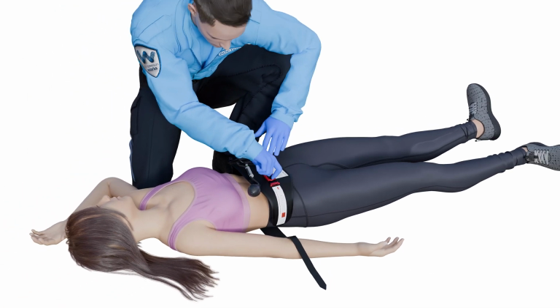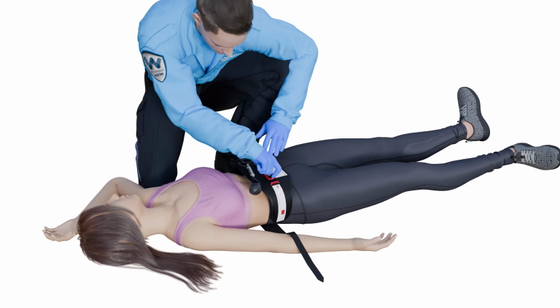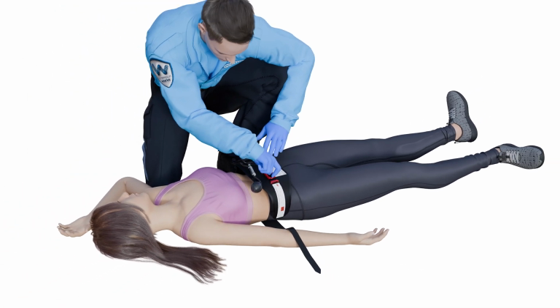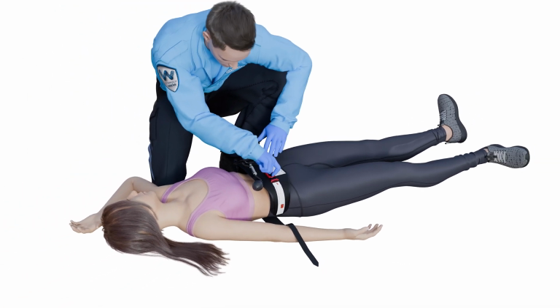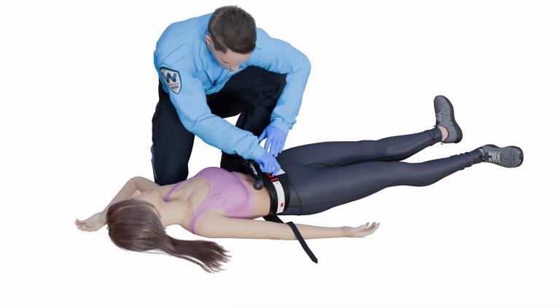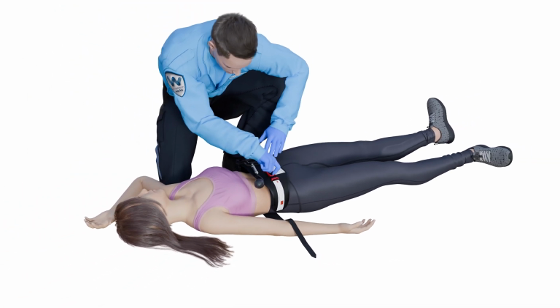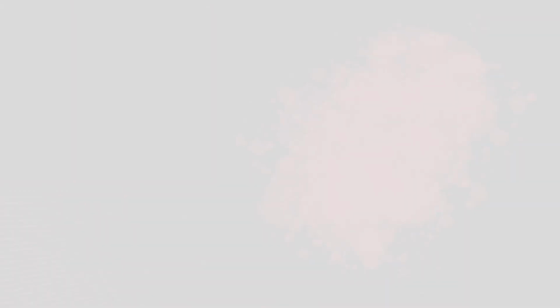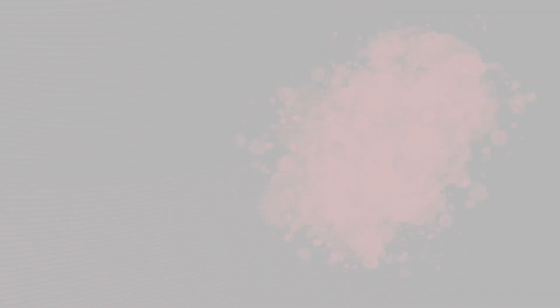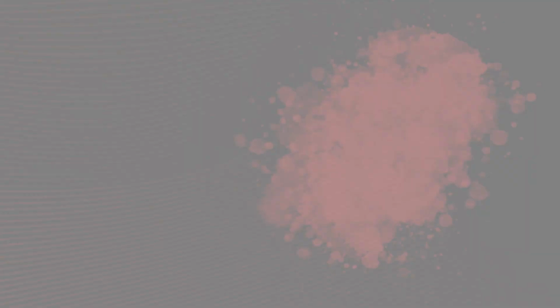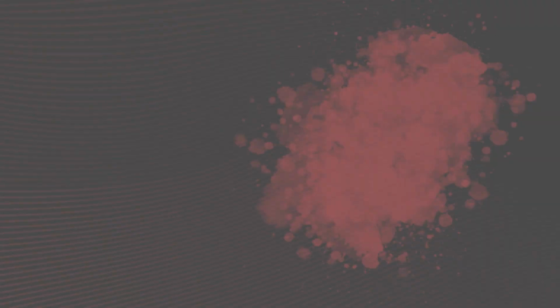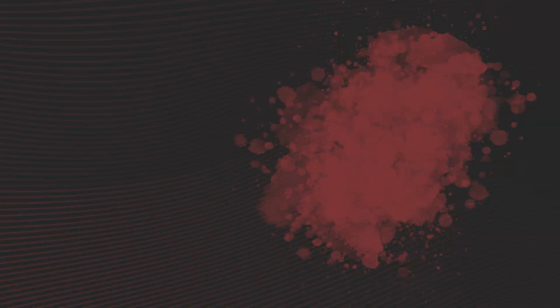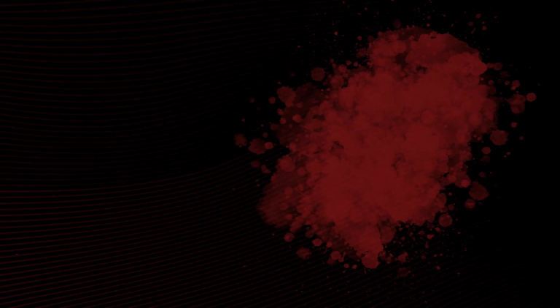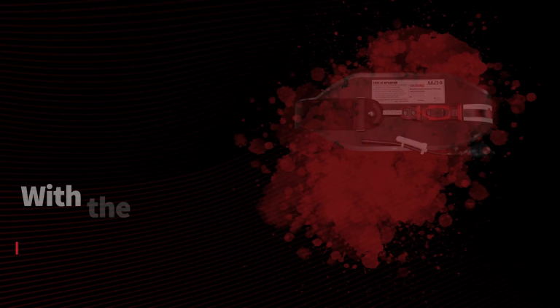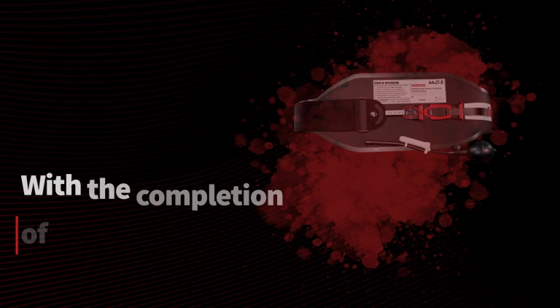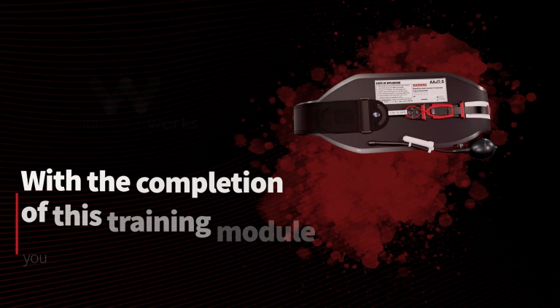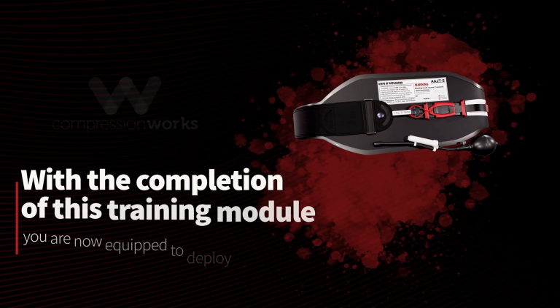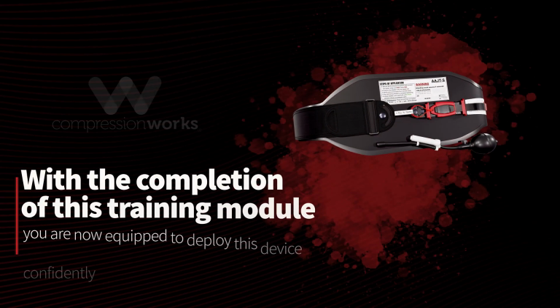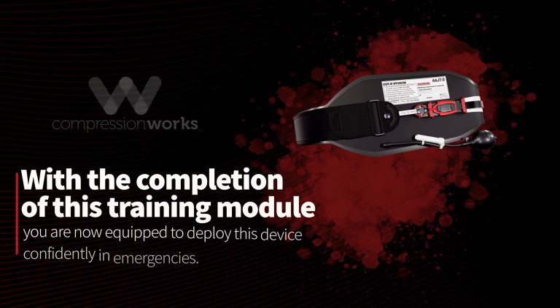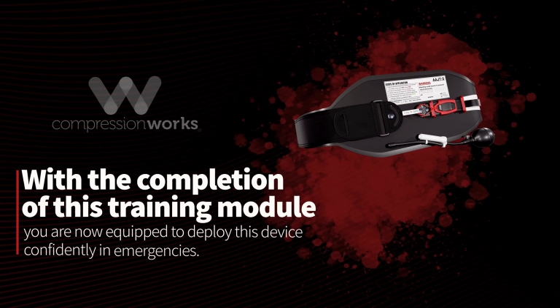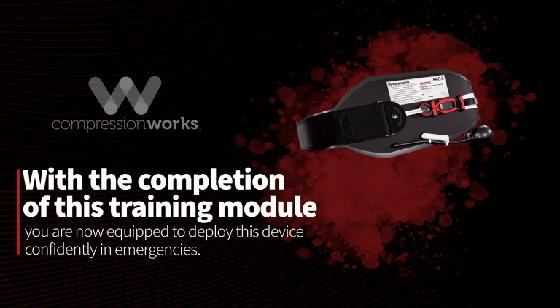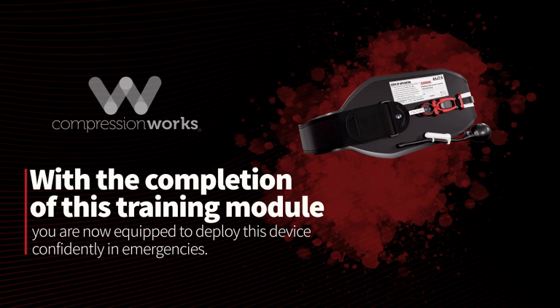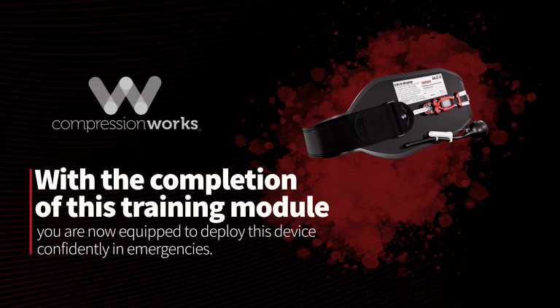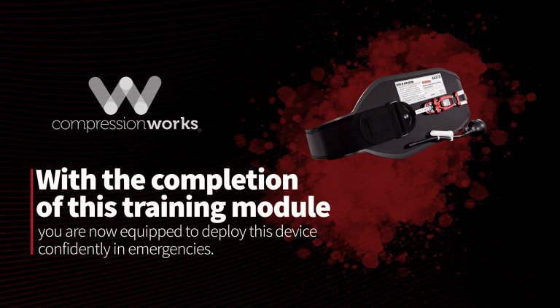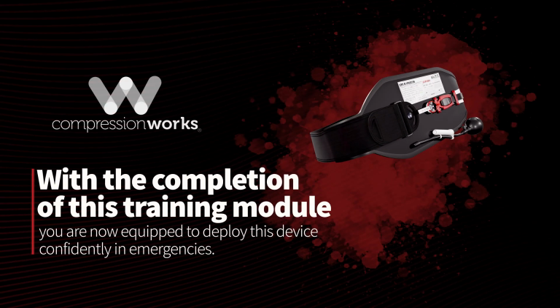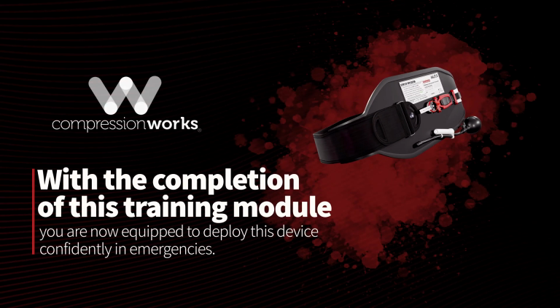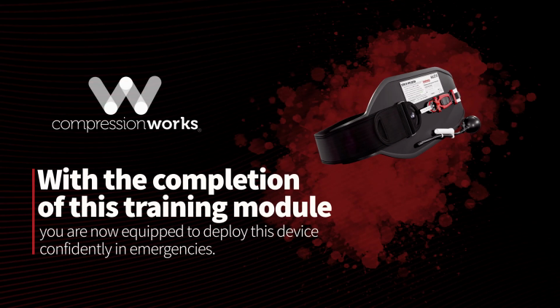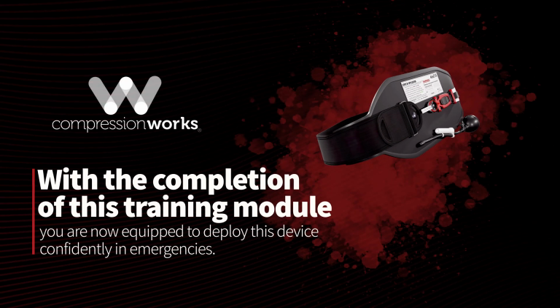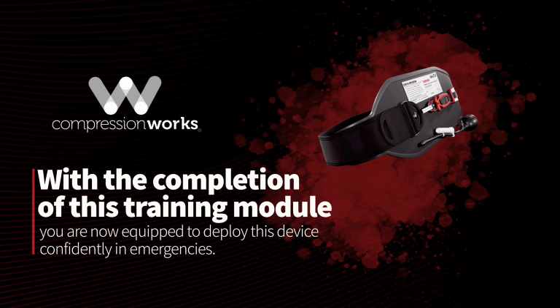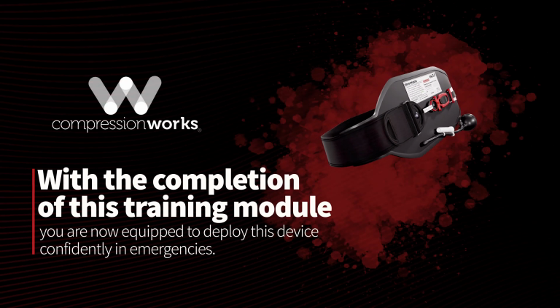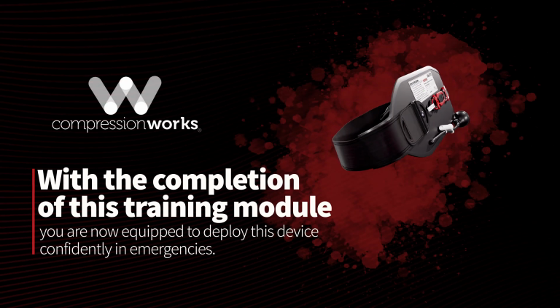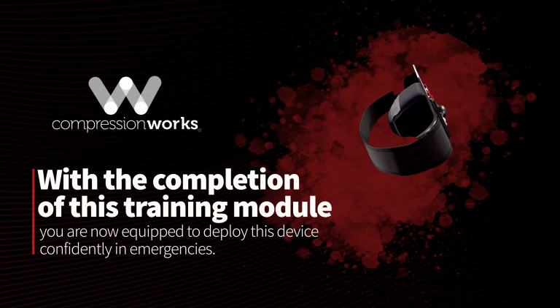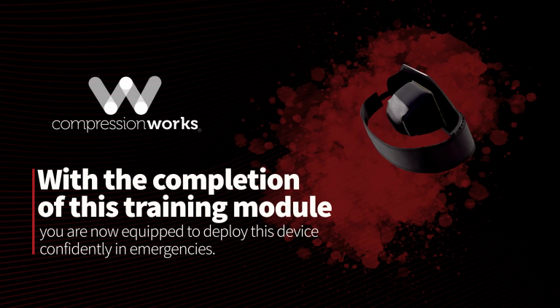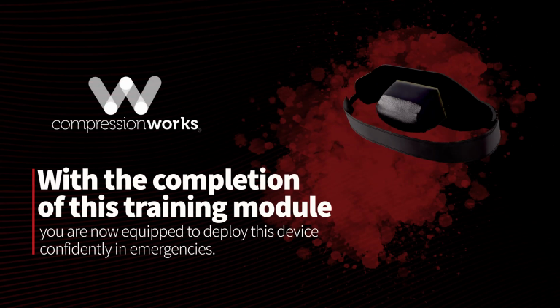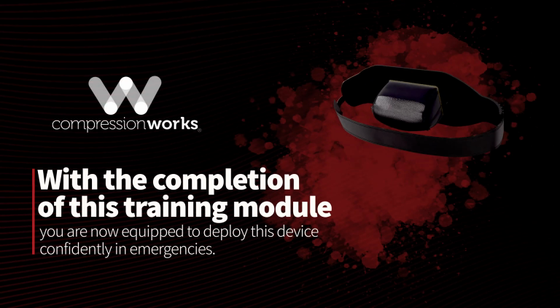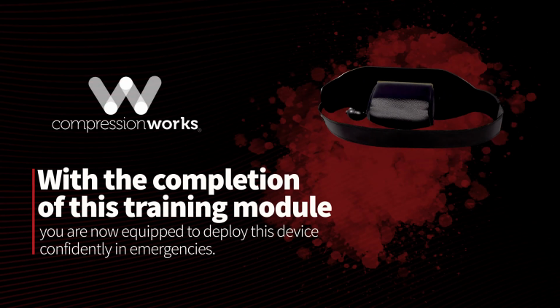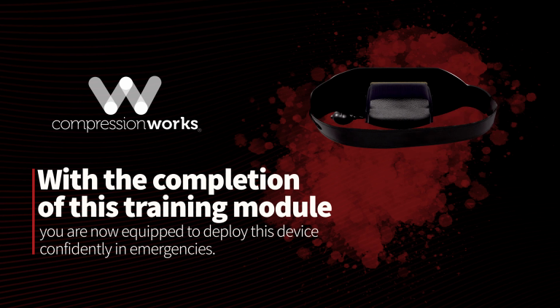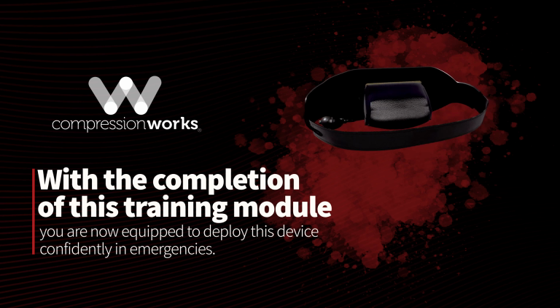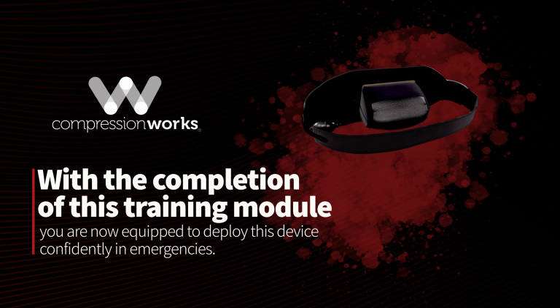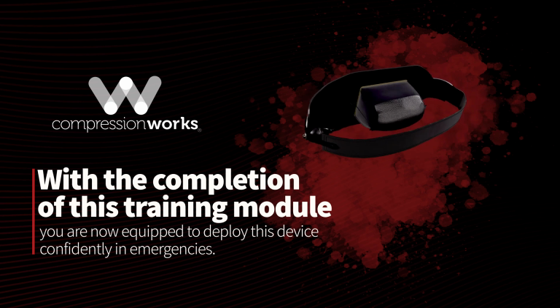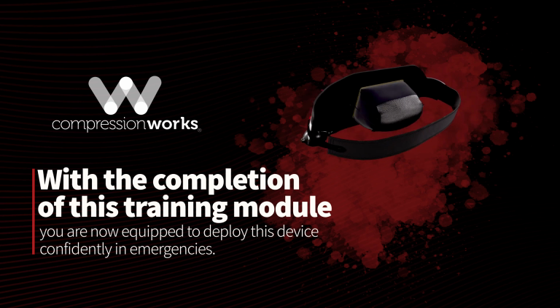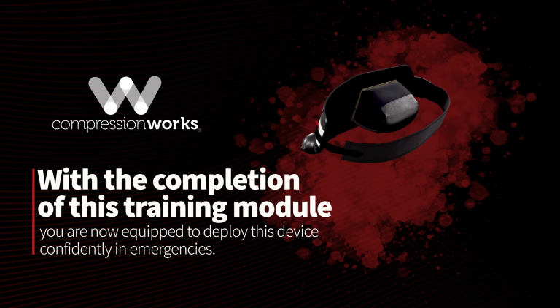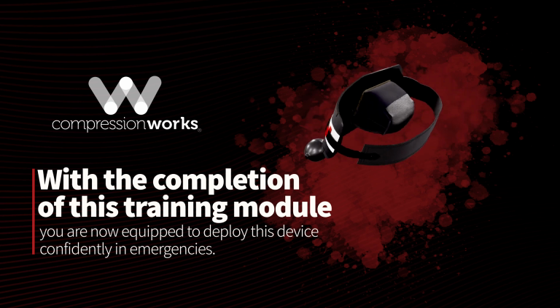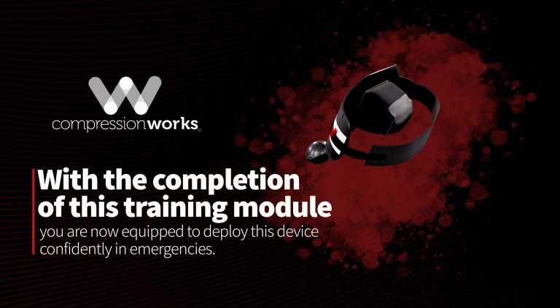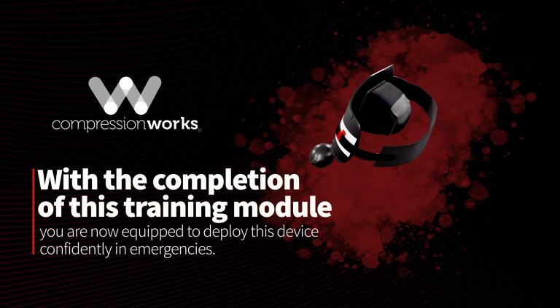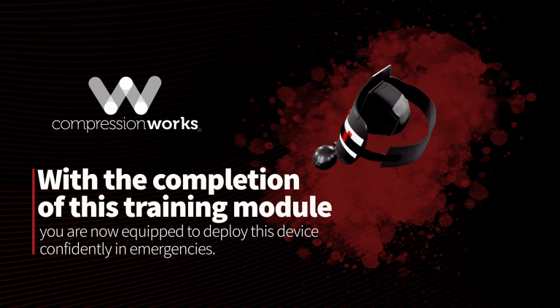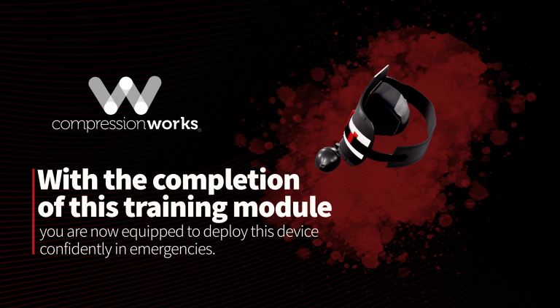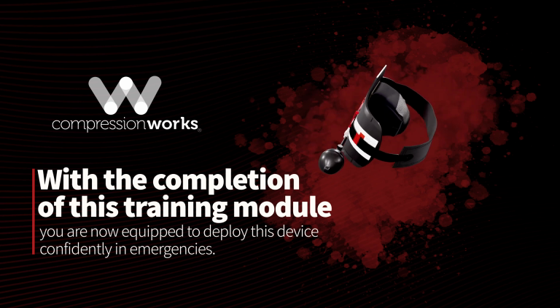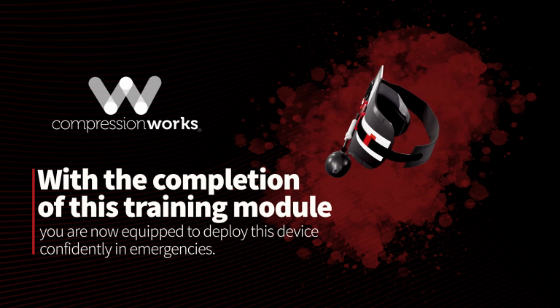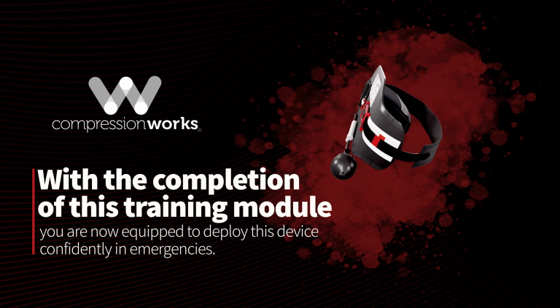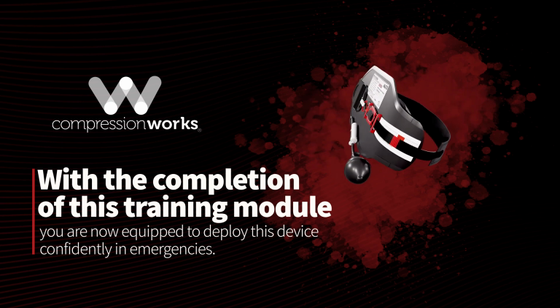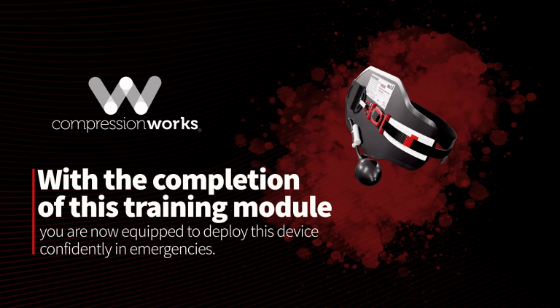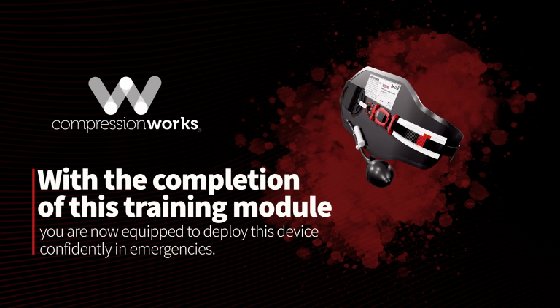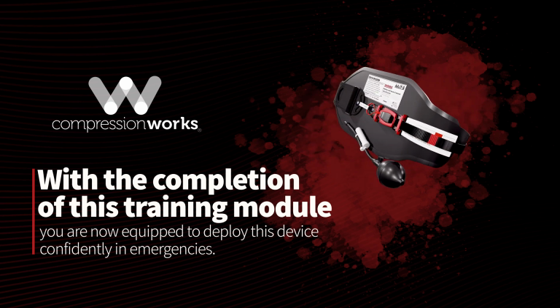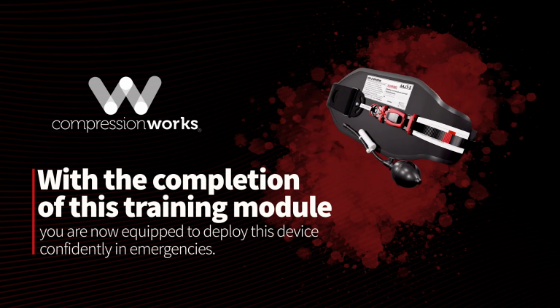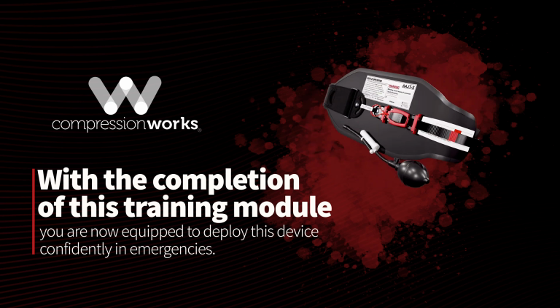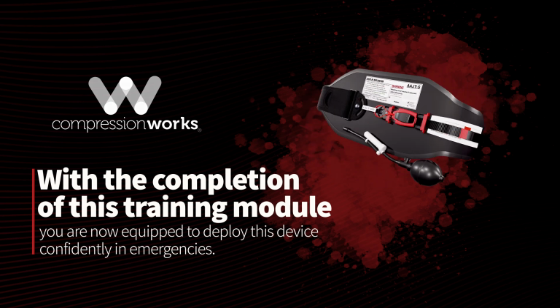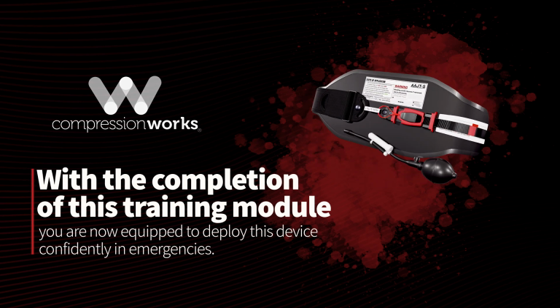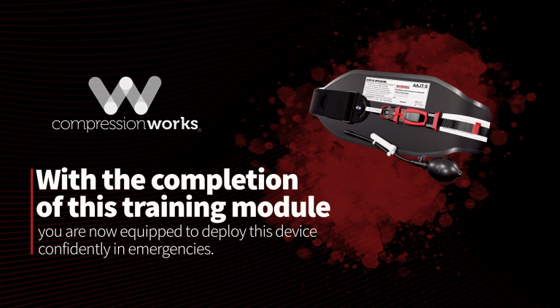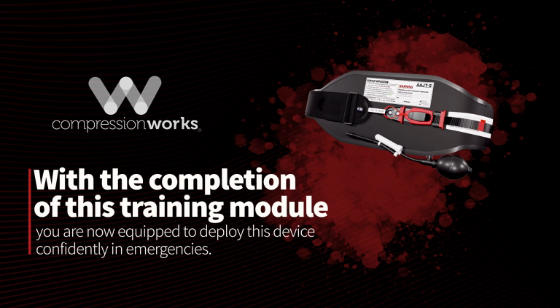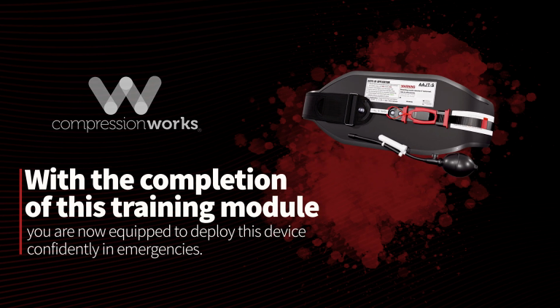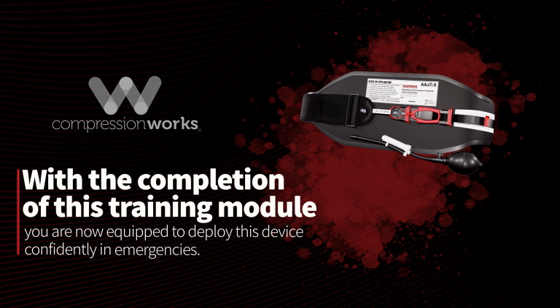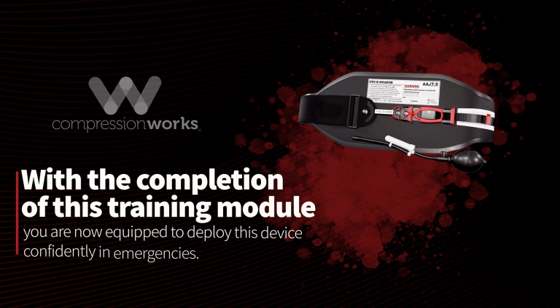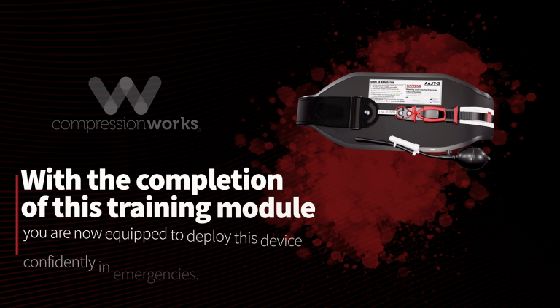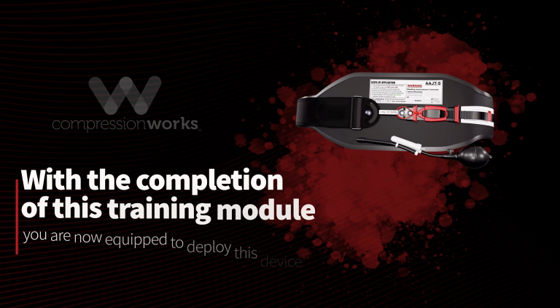With the completion of this training module, you are now equipped to deploy this device confidently in emergencies.